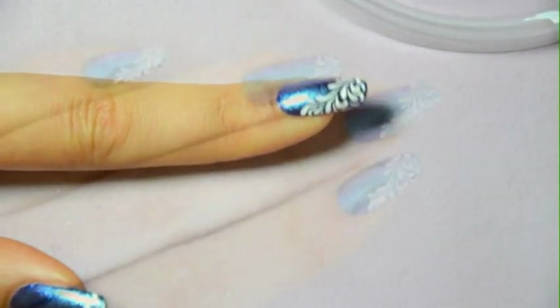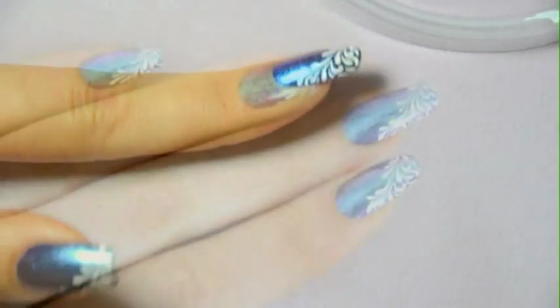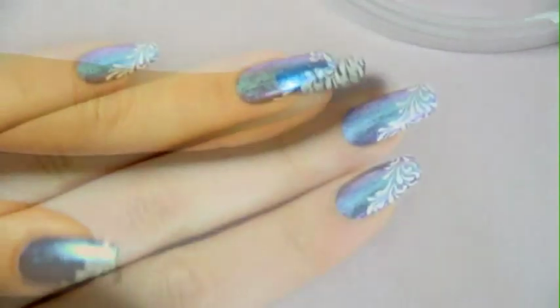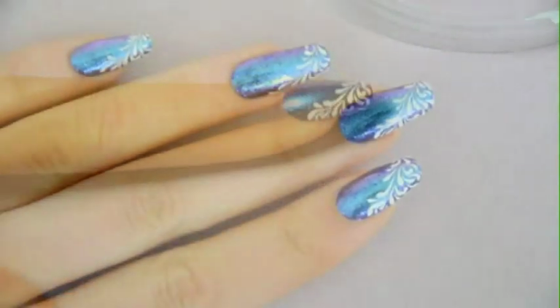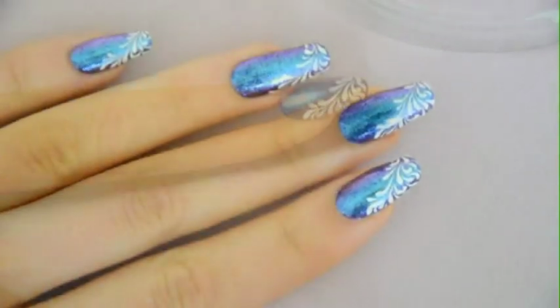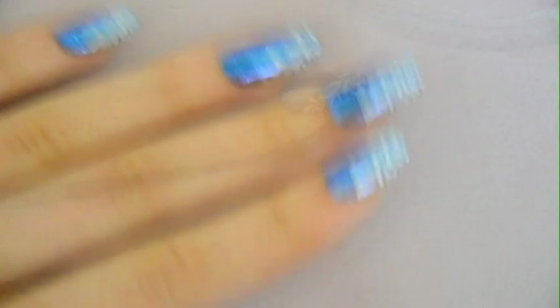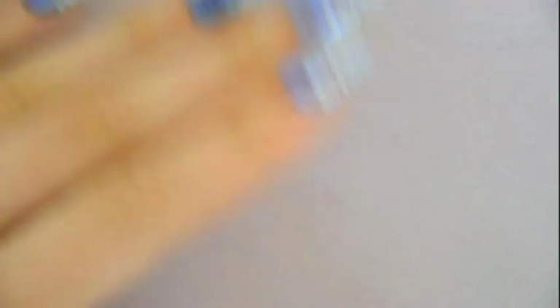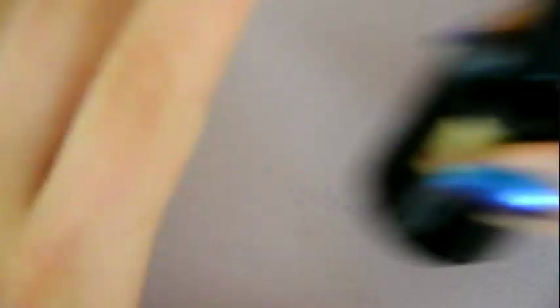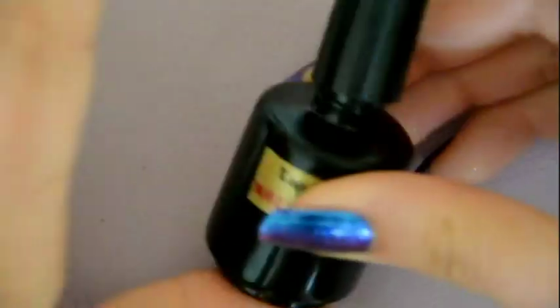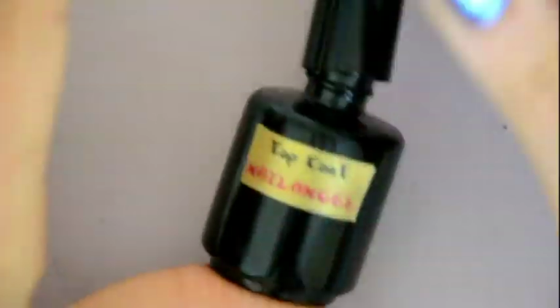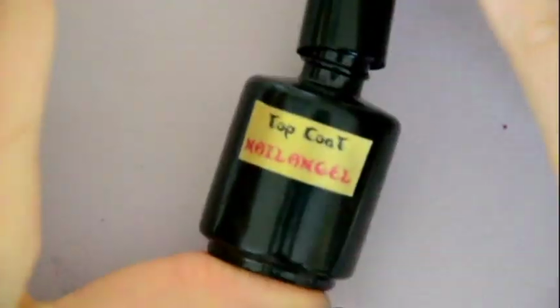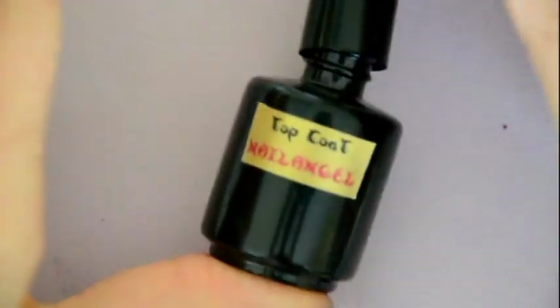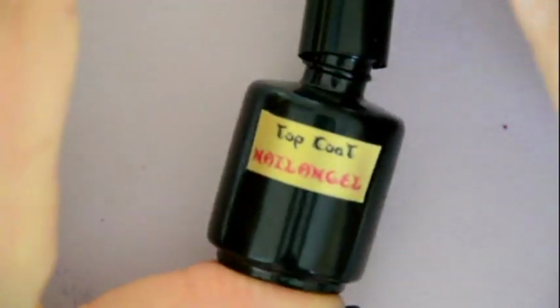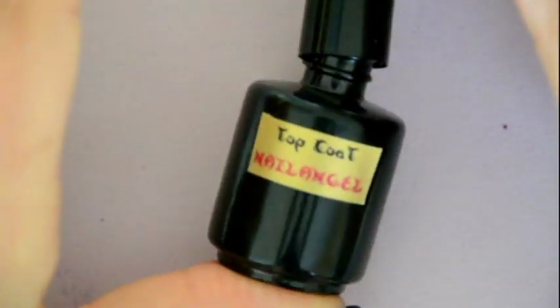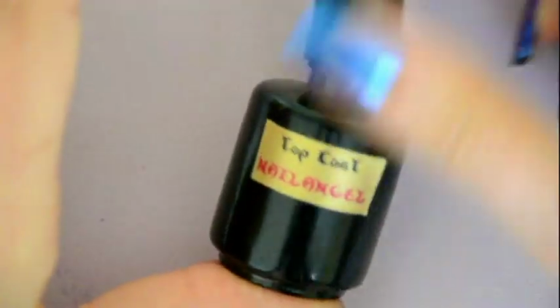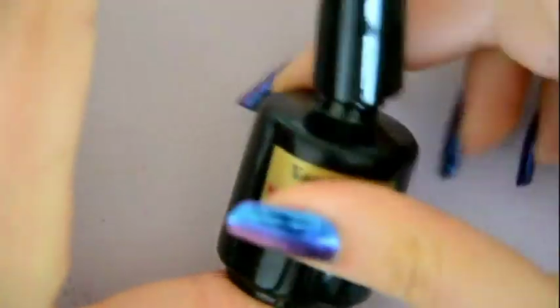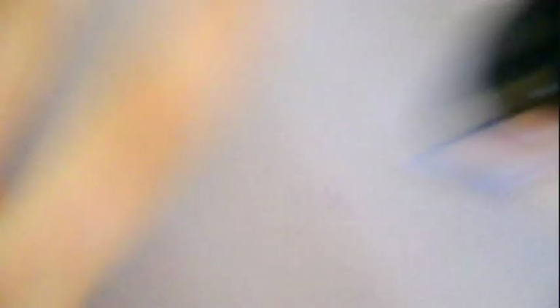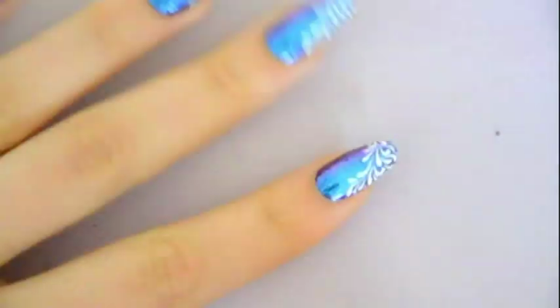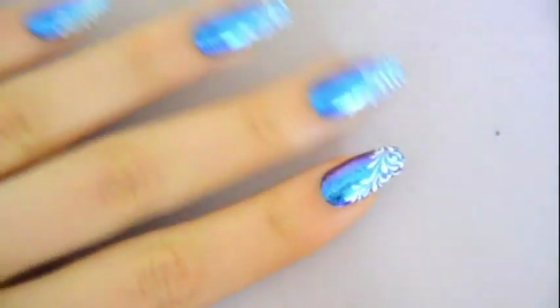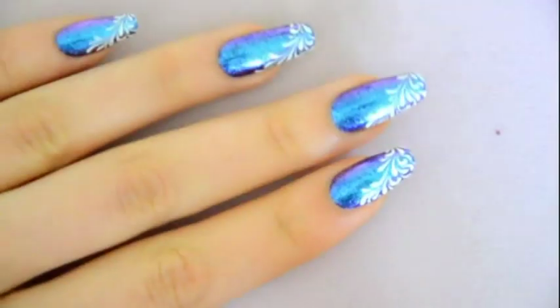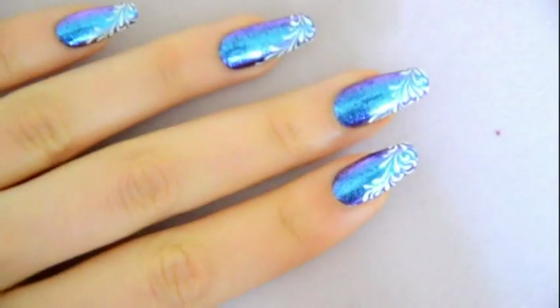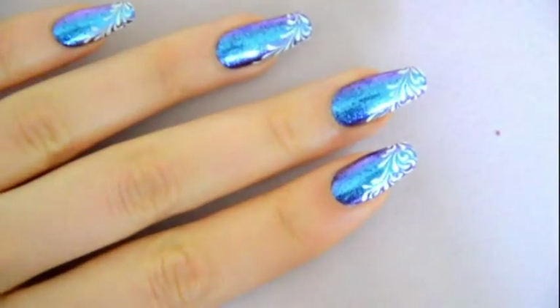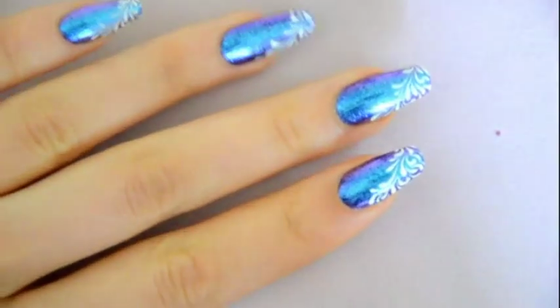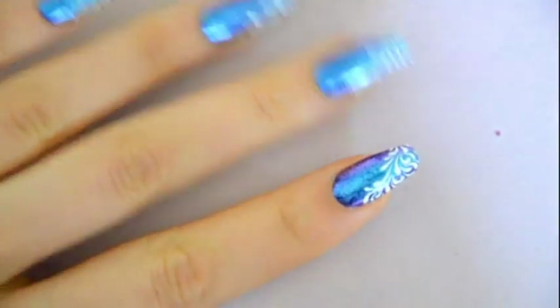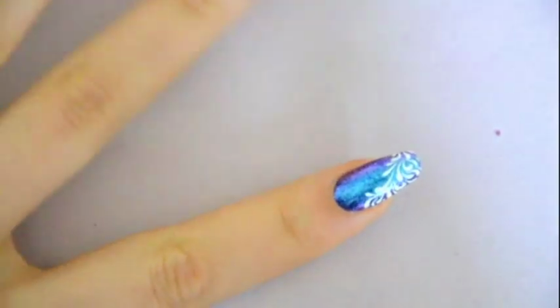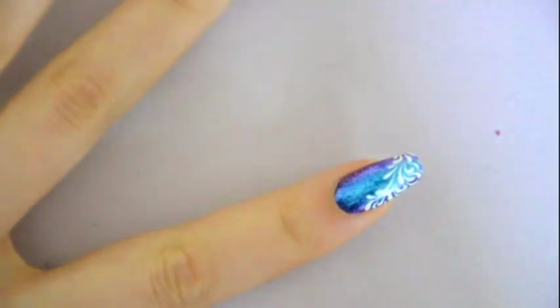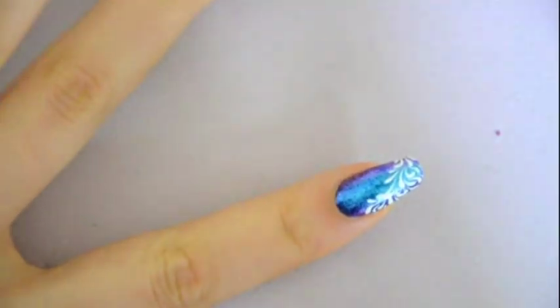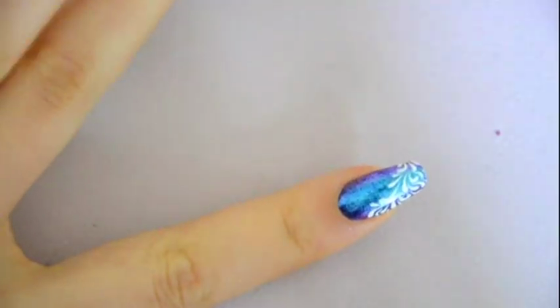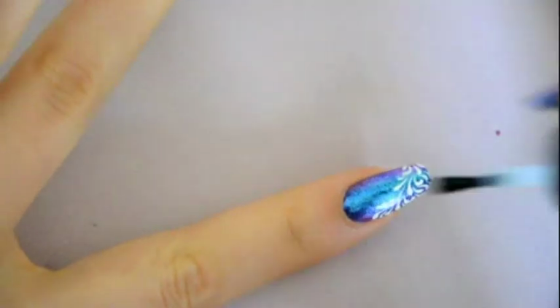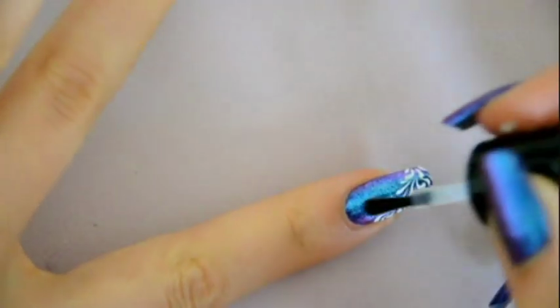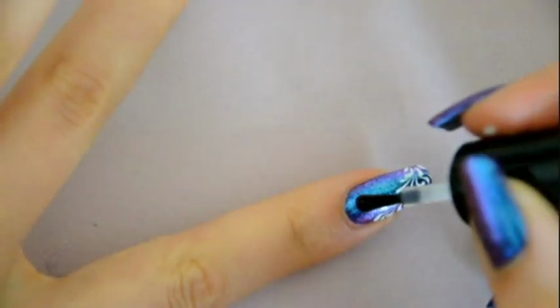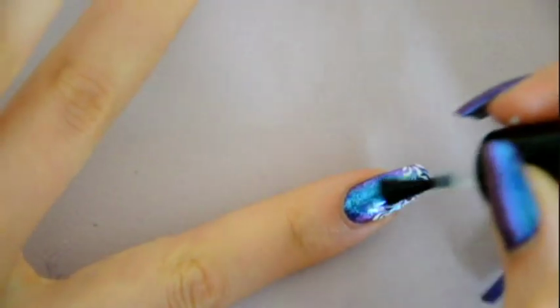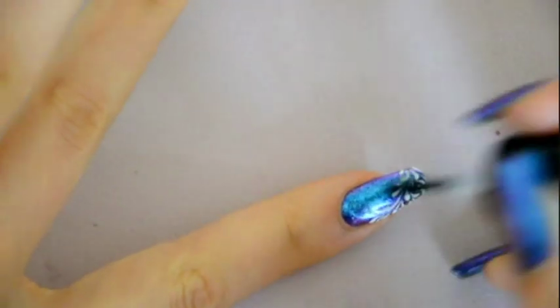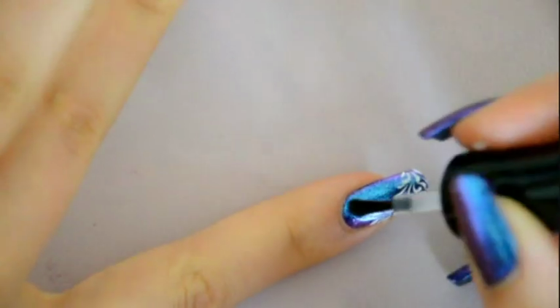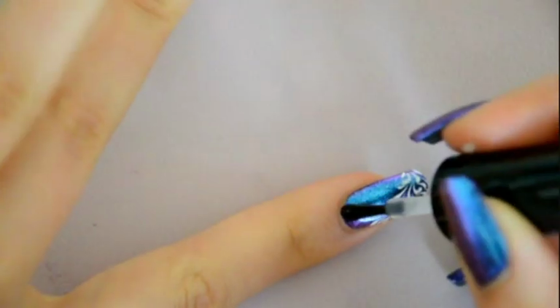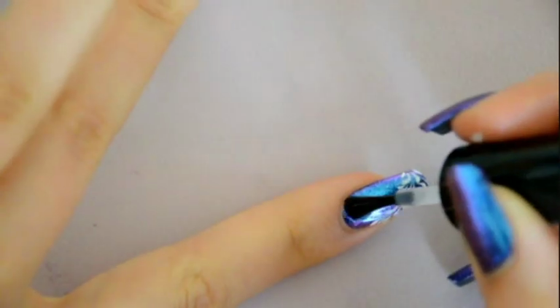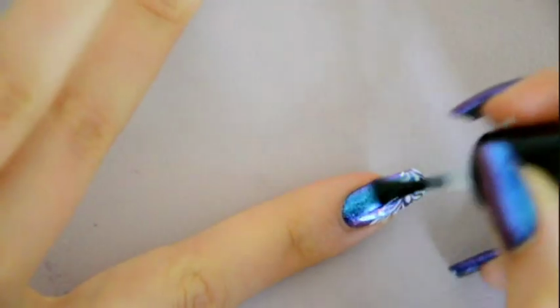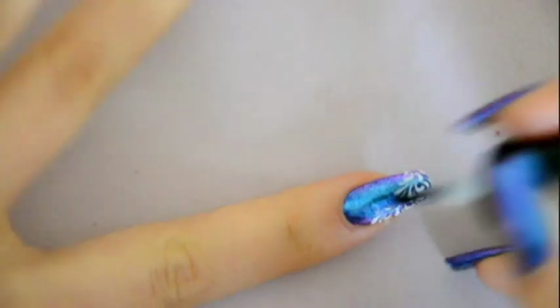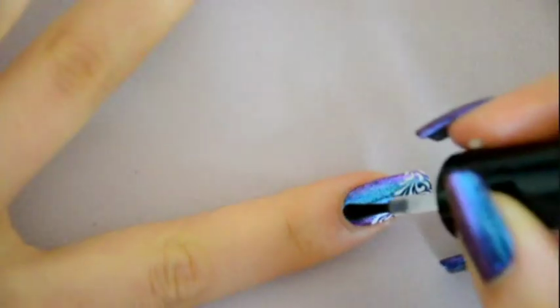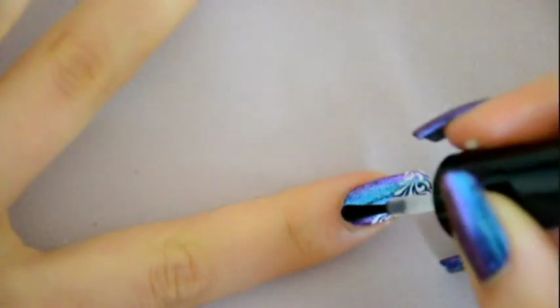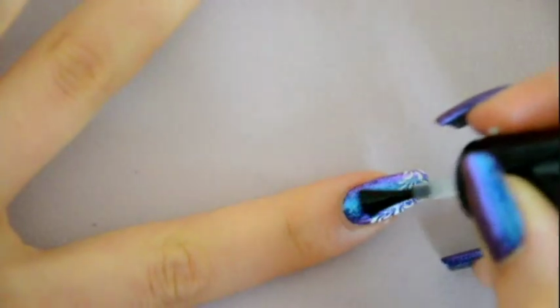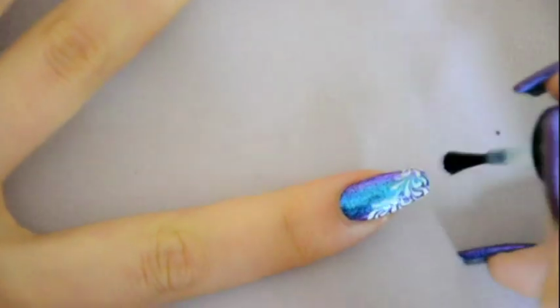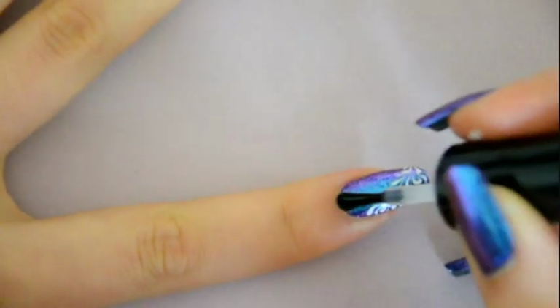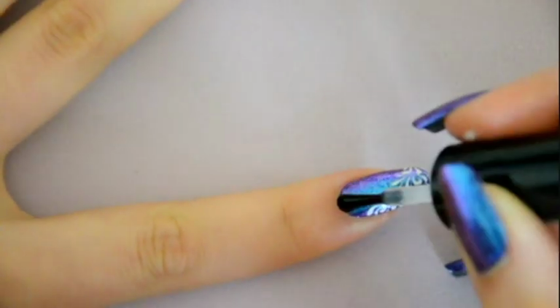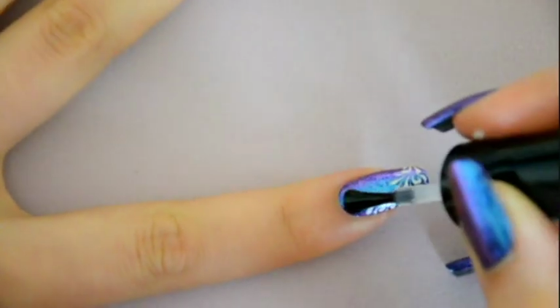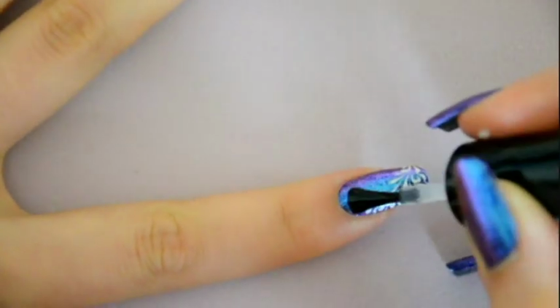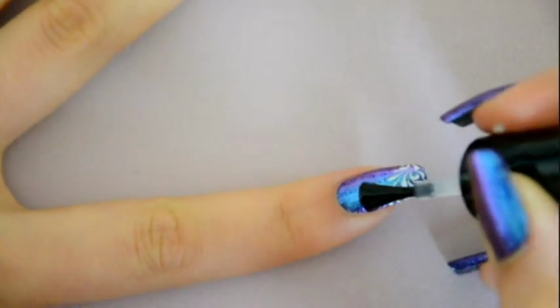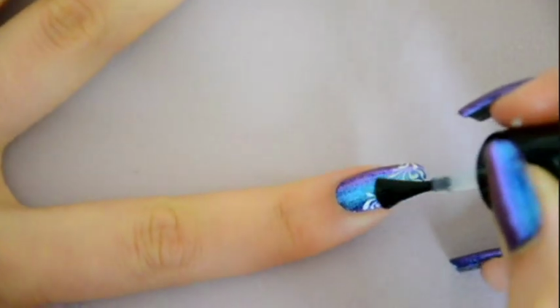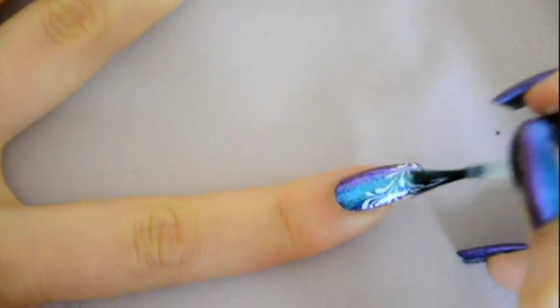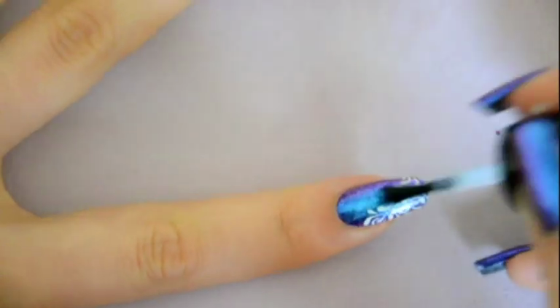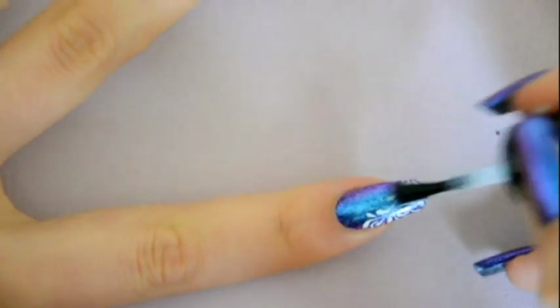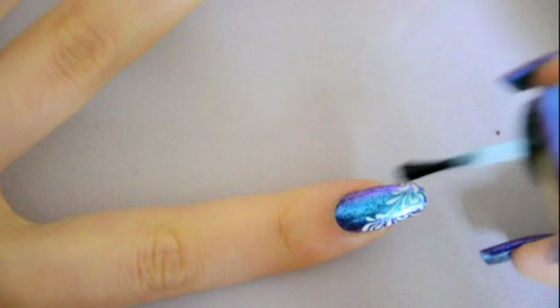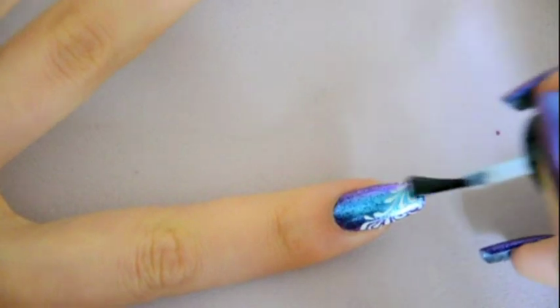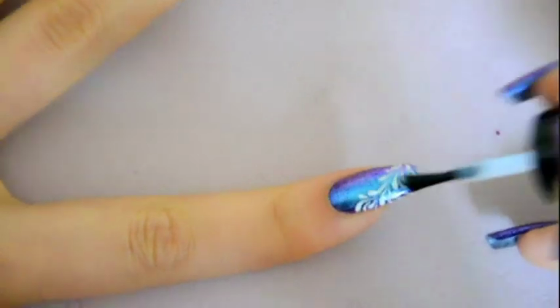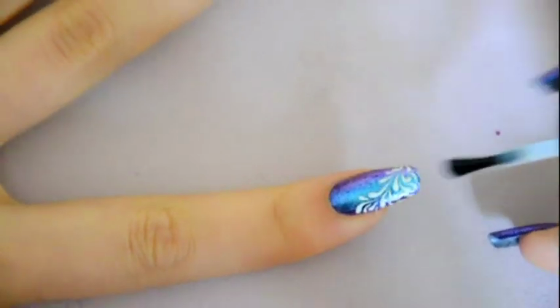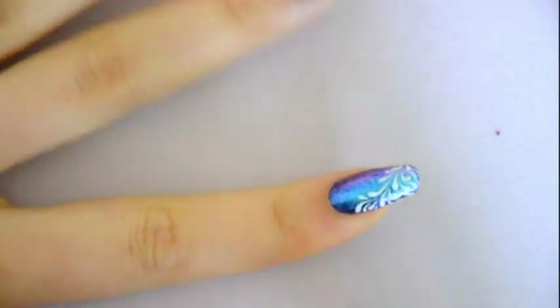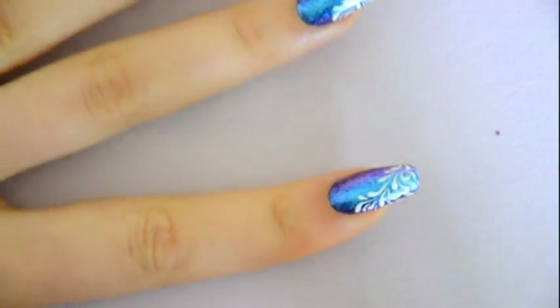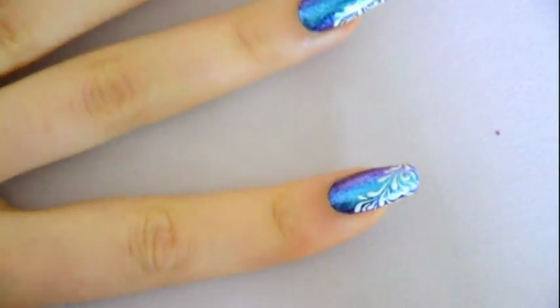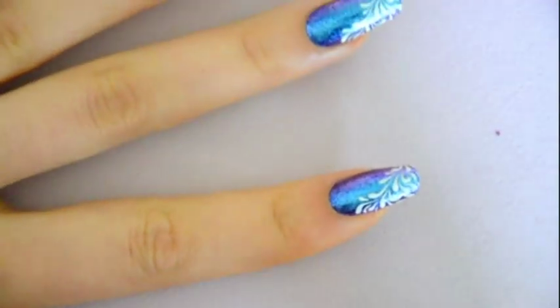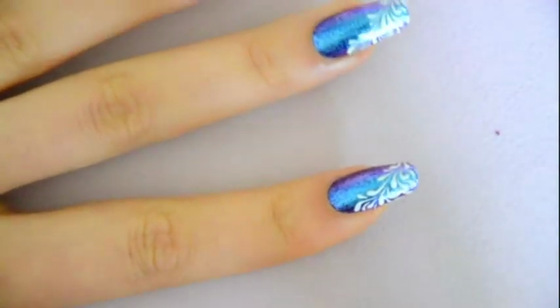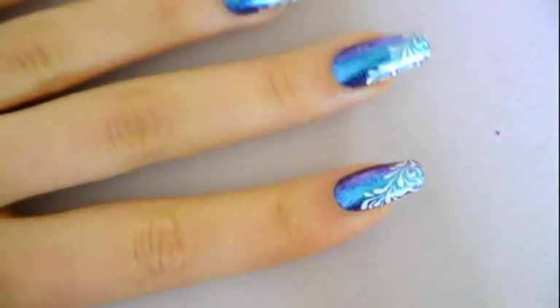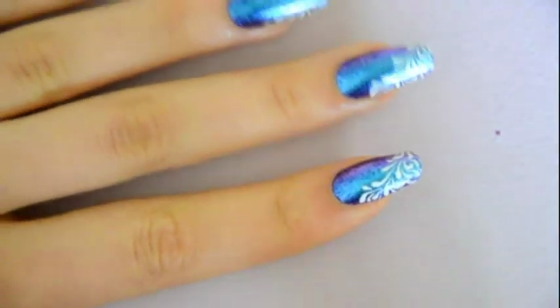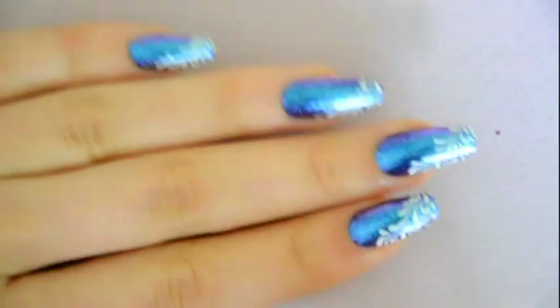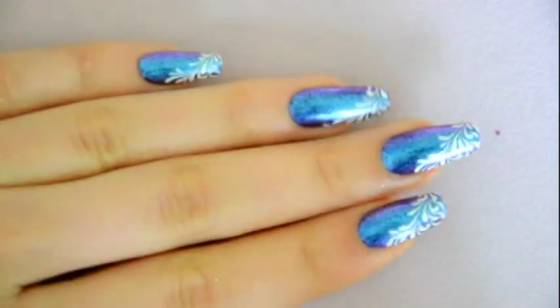All you have to do now is to apply the final top coat. Here I'm using the Nail Angel — I love this top coat.